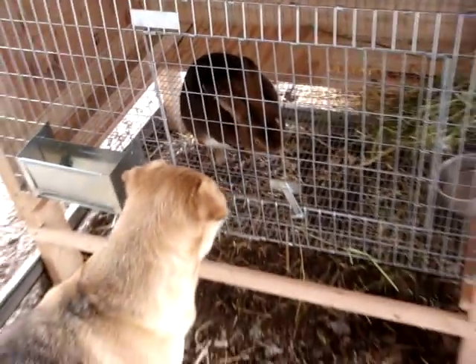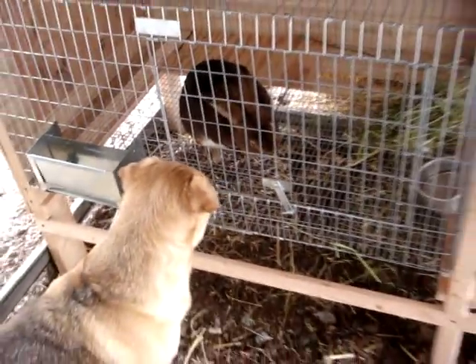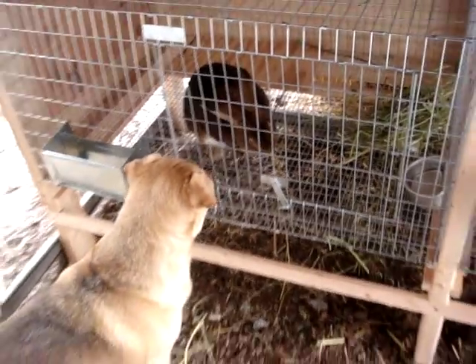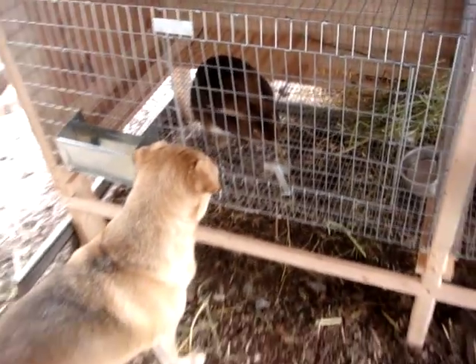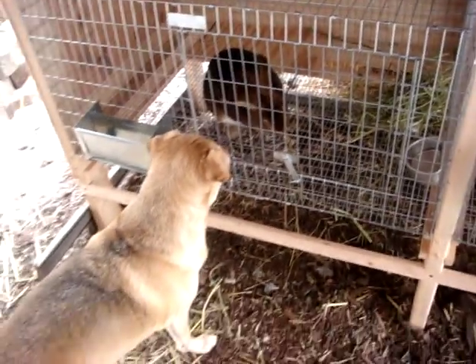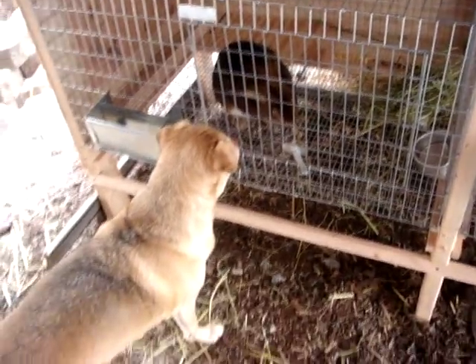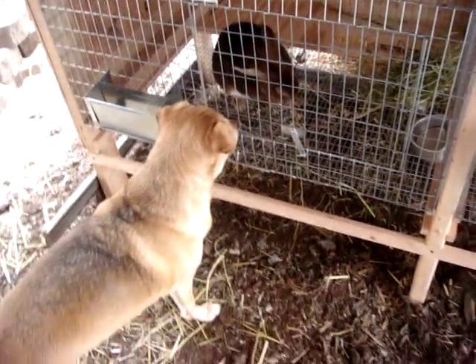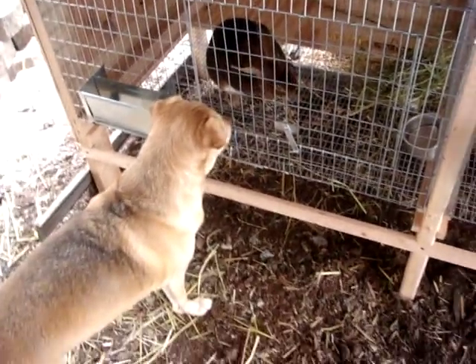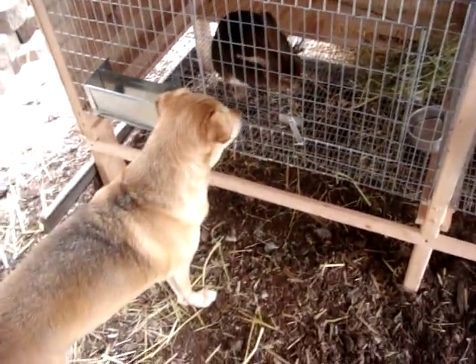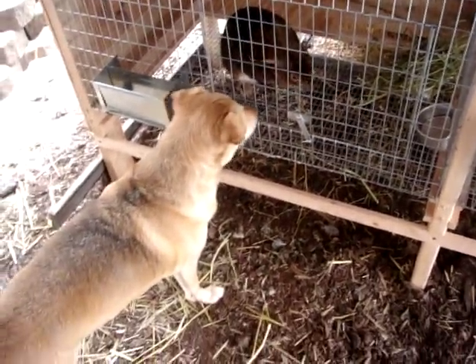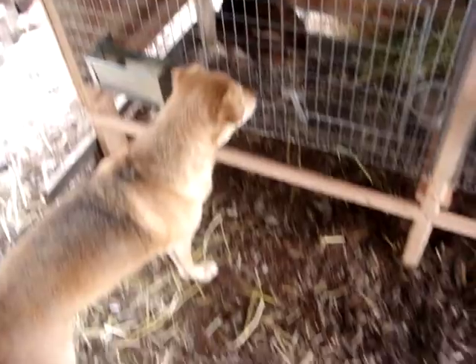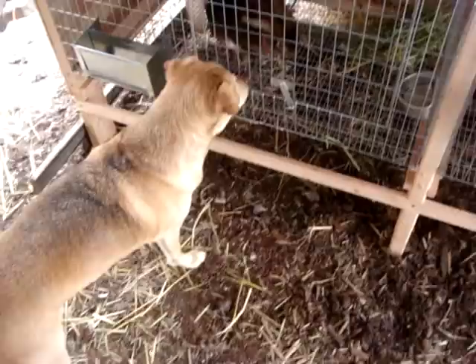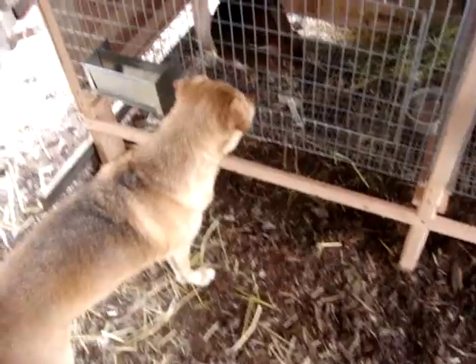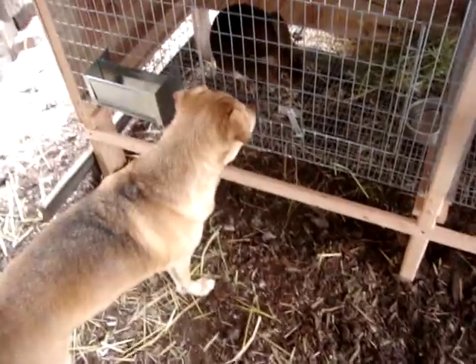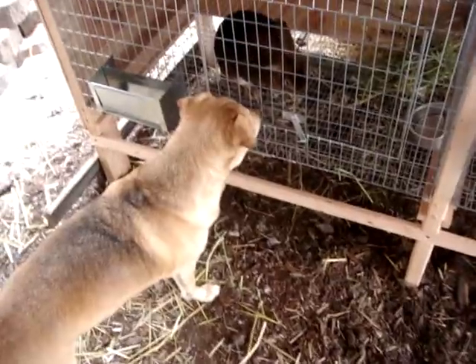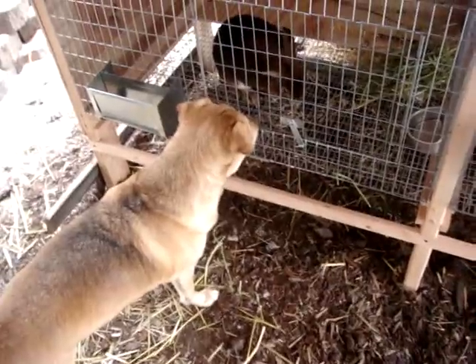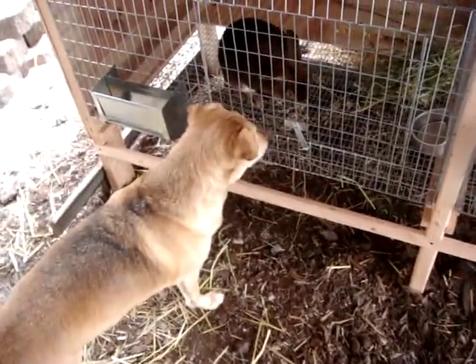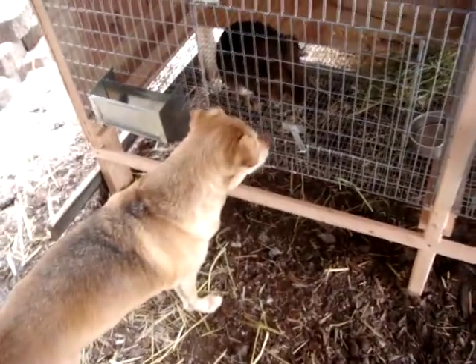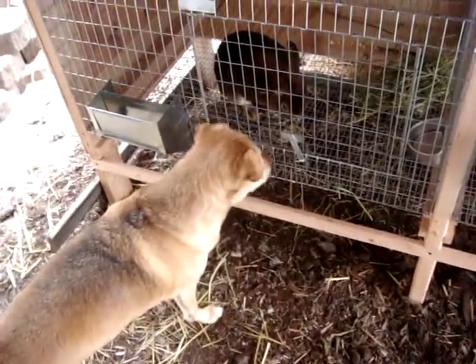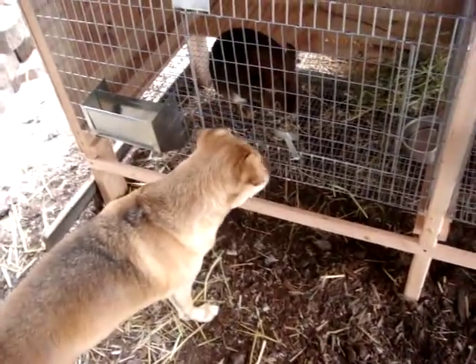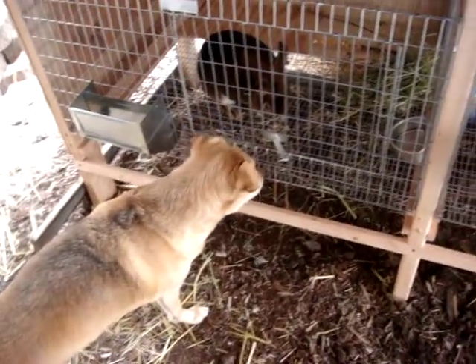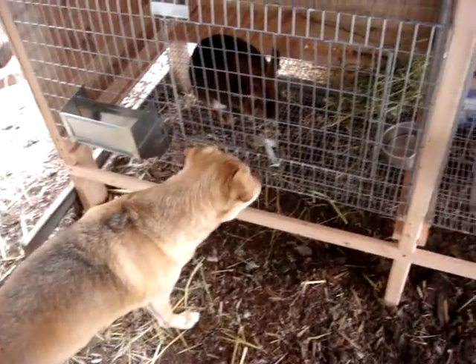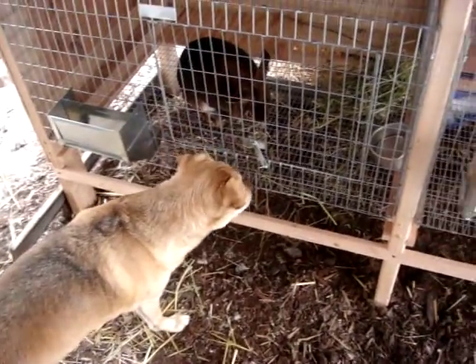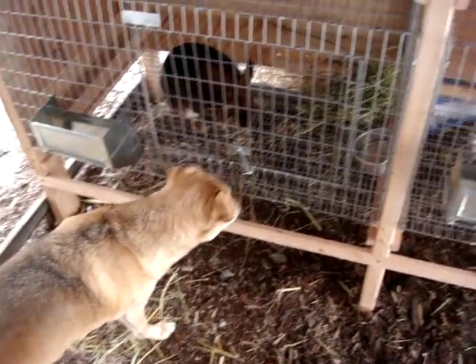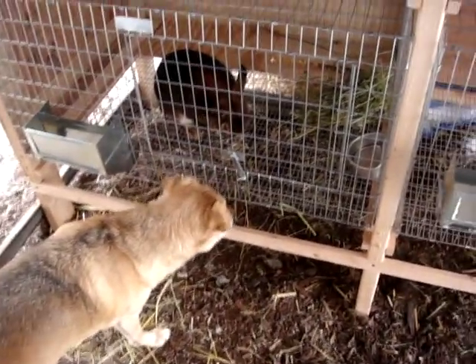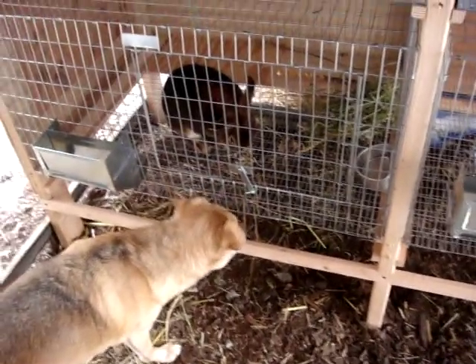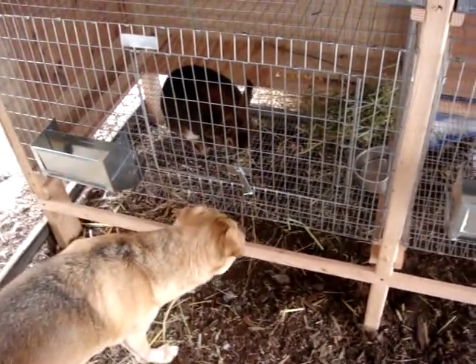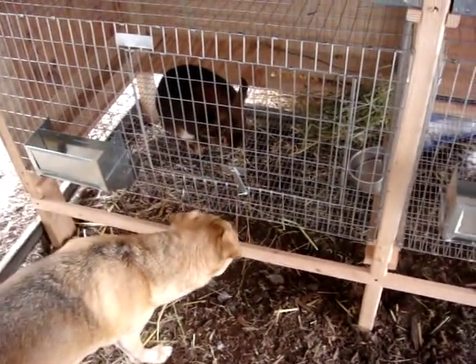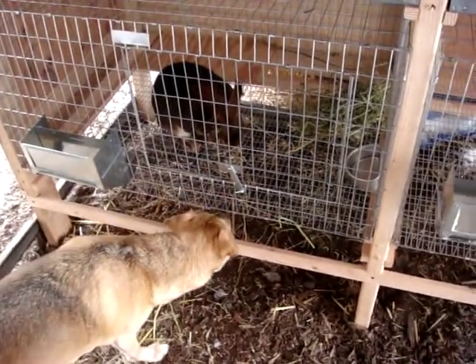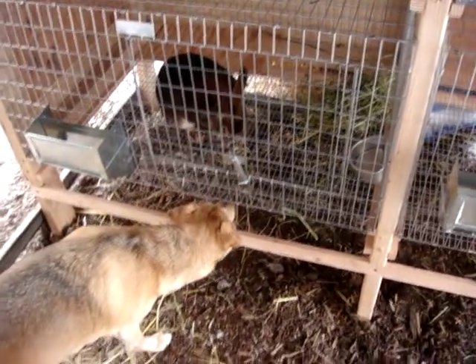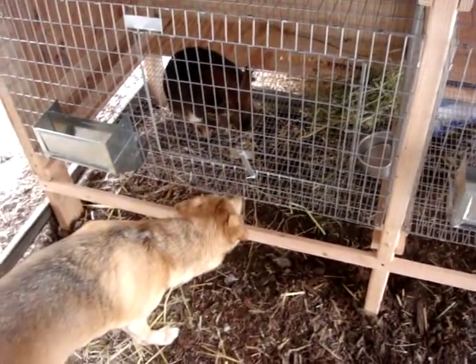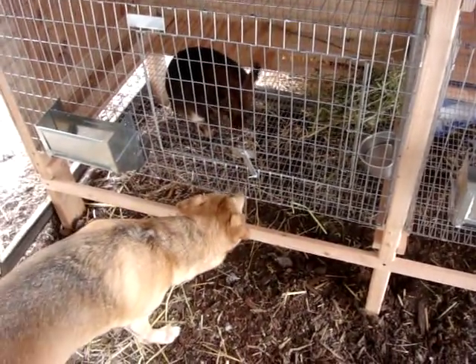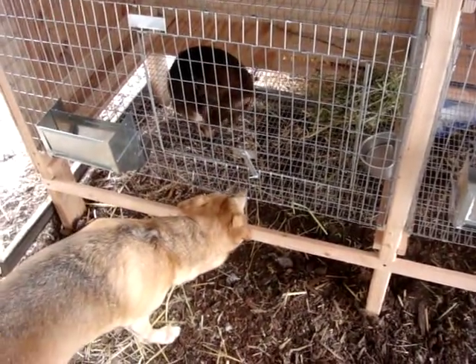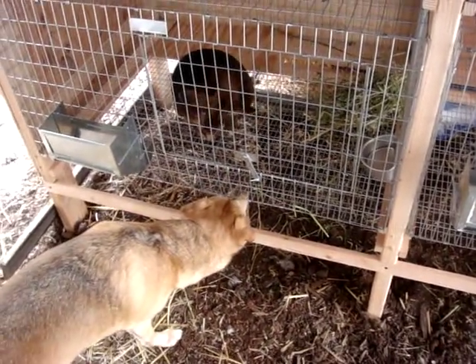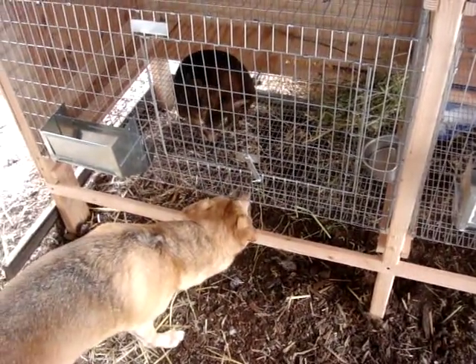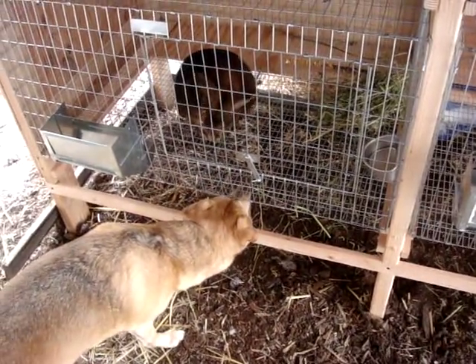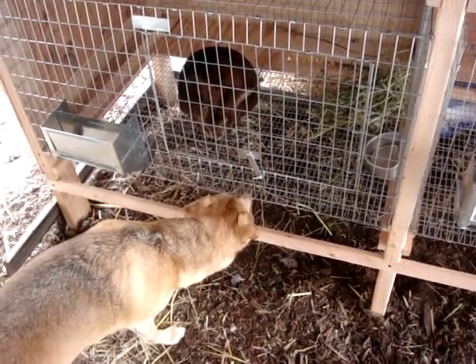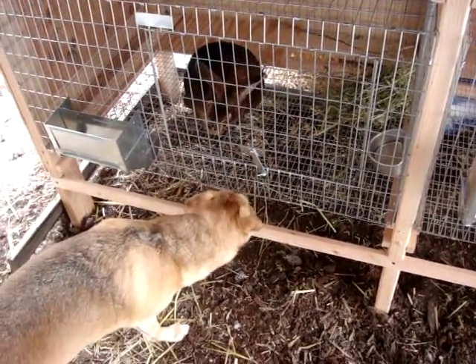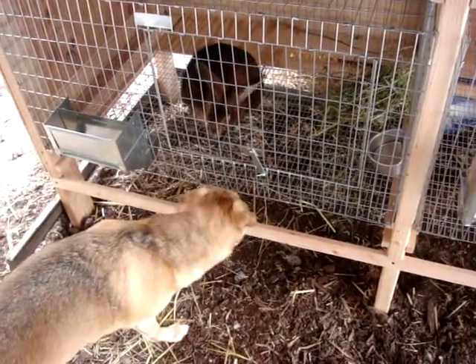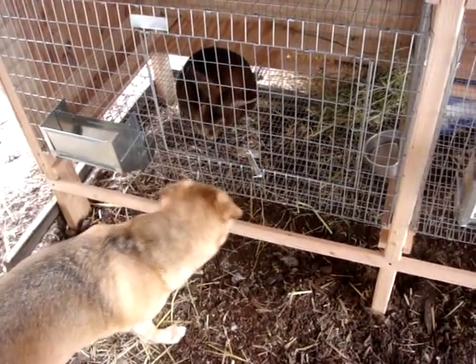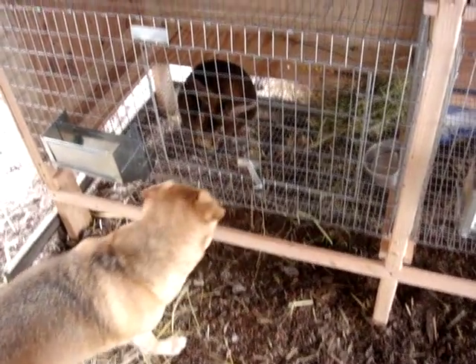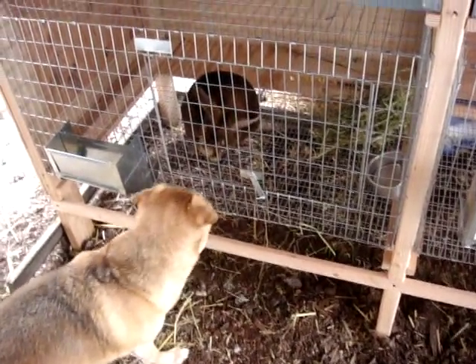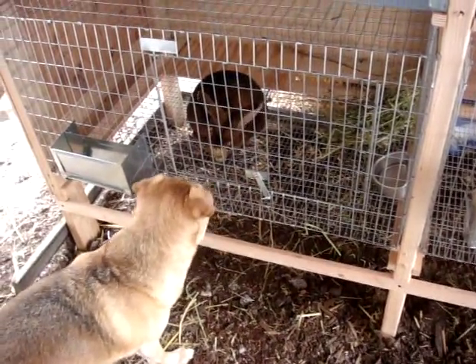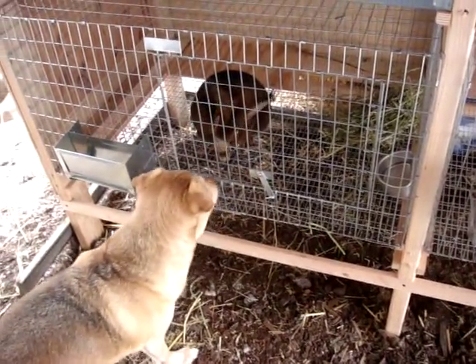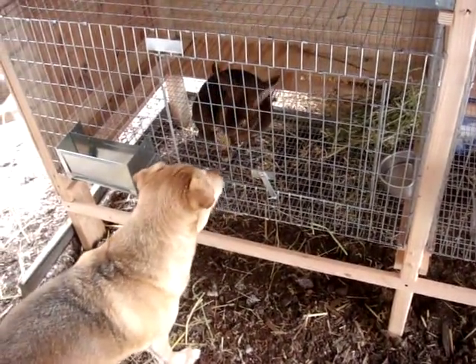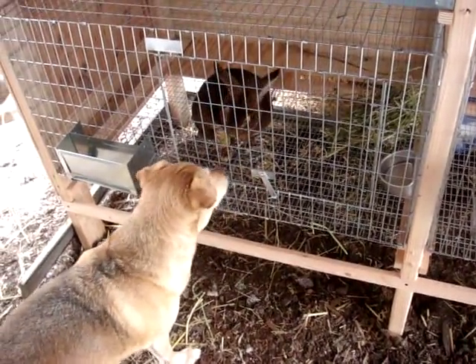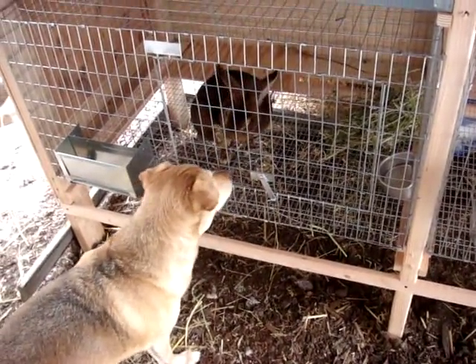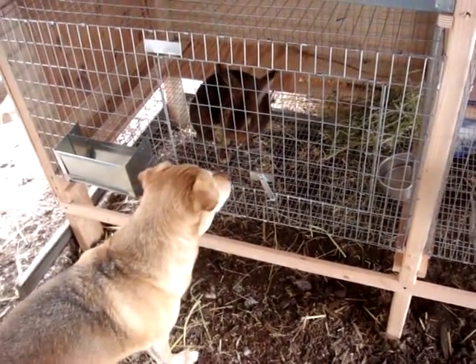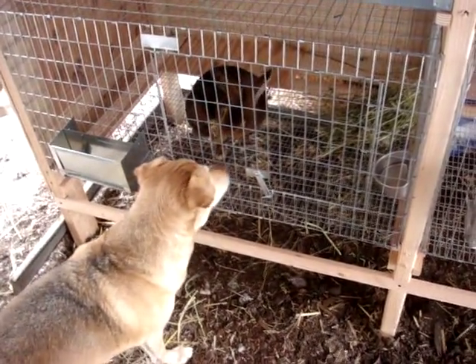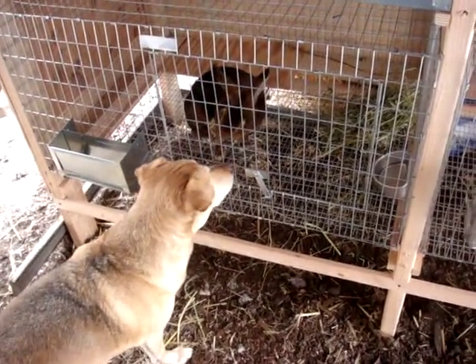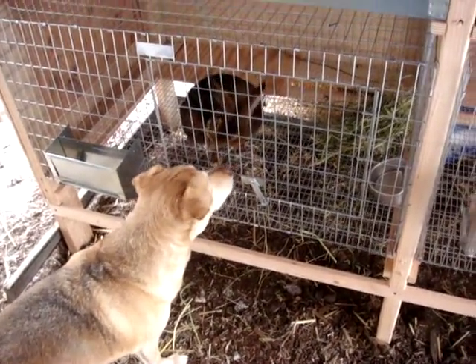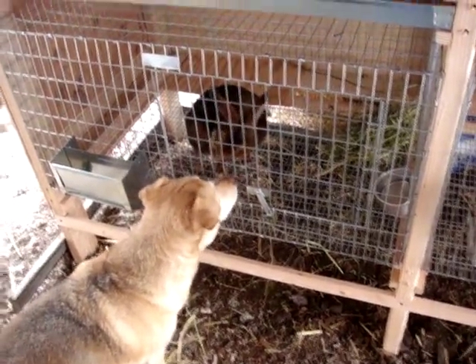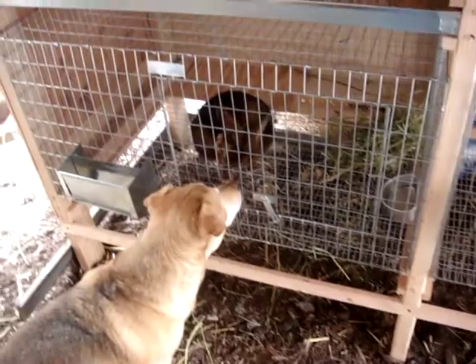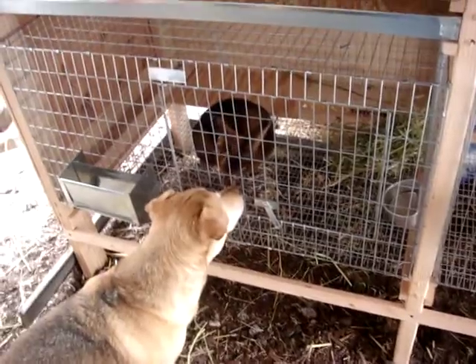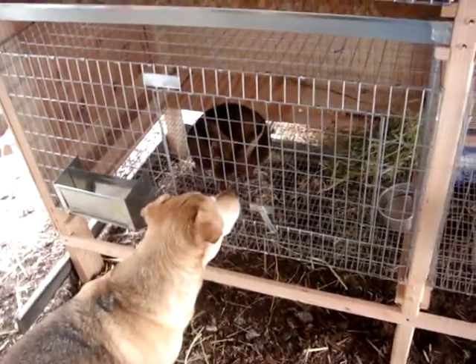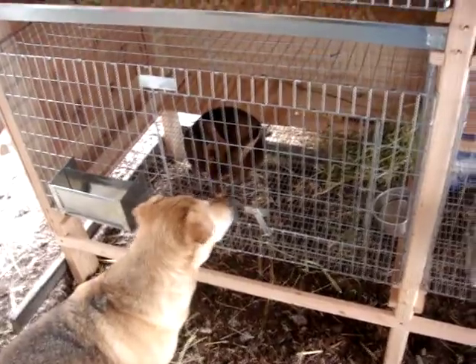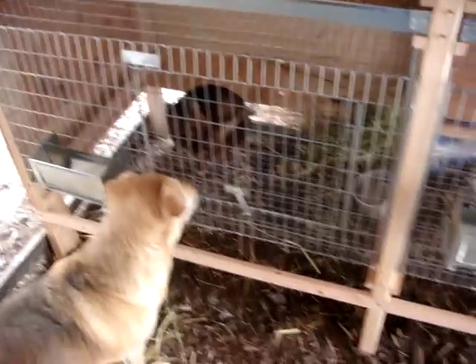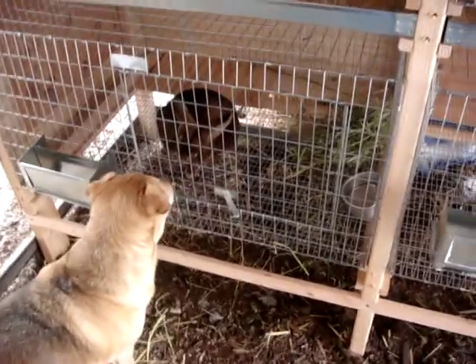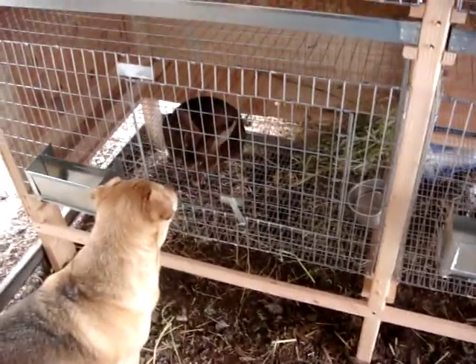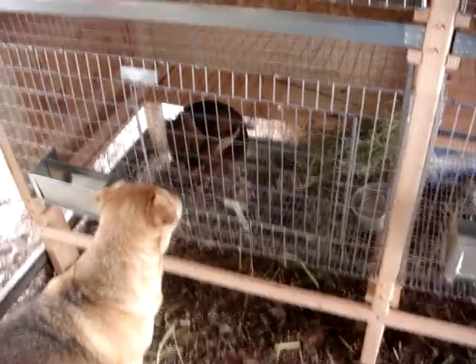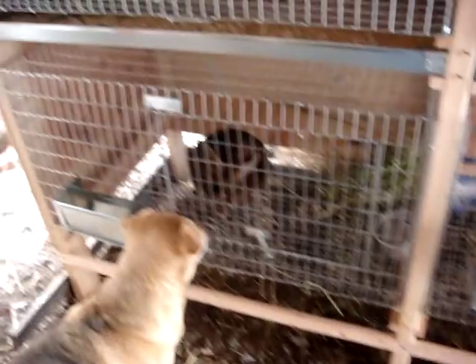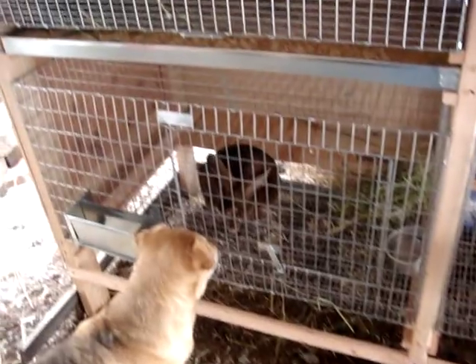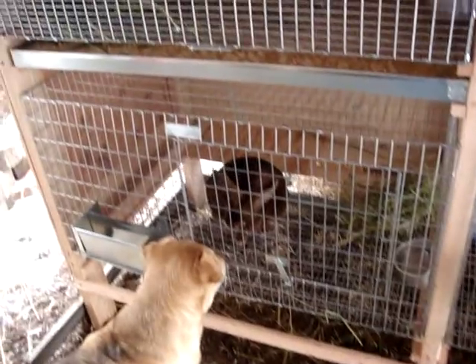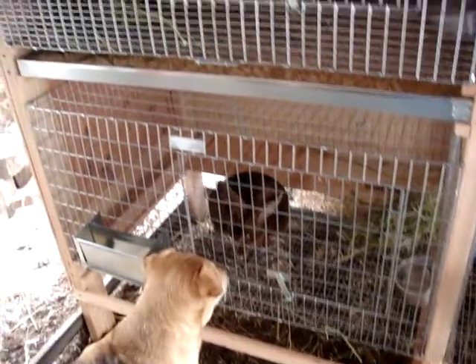And Kai likes him already, and he likes her. They smell each other through the bar and have a good old time. I think these two are going to be good pals.